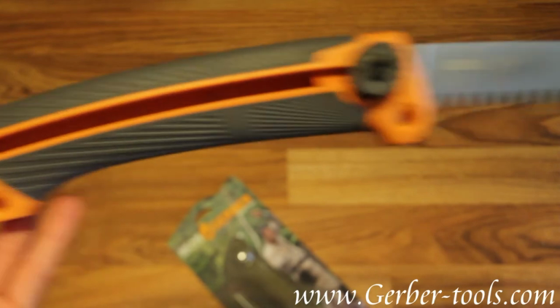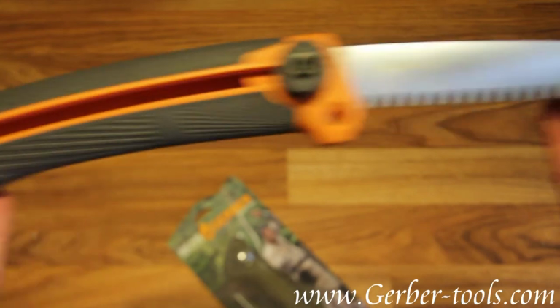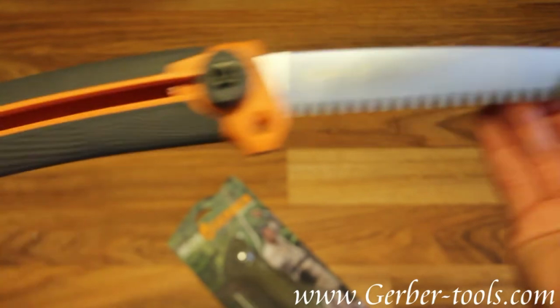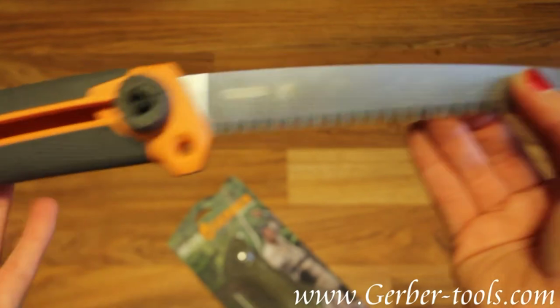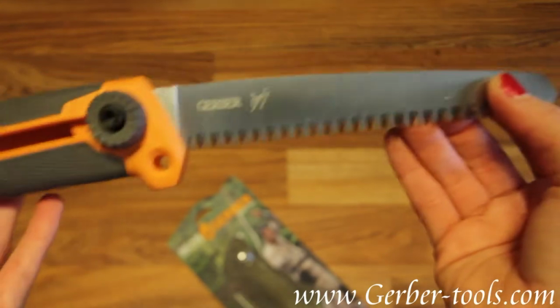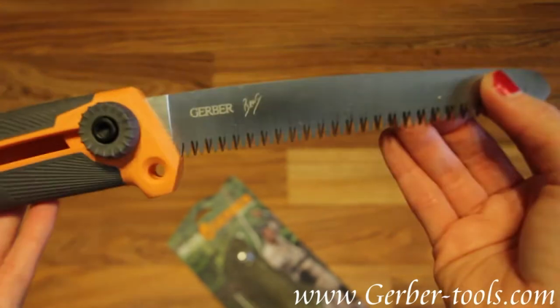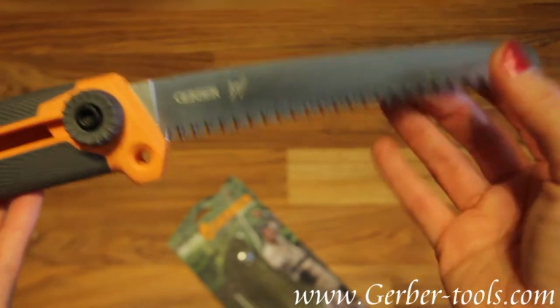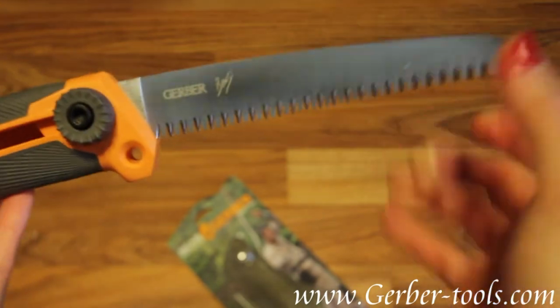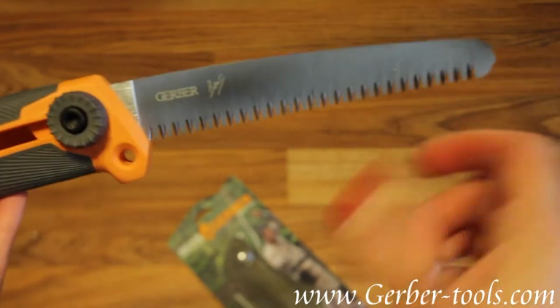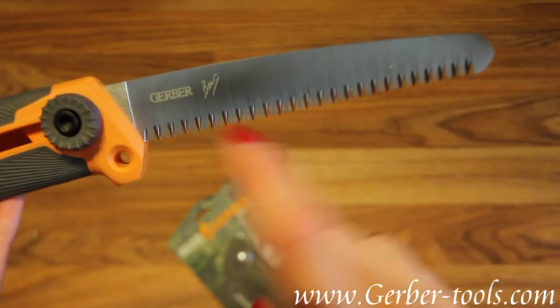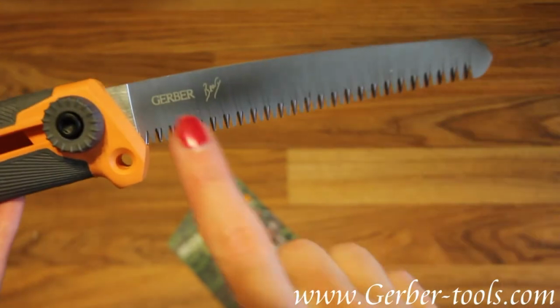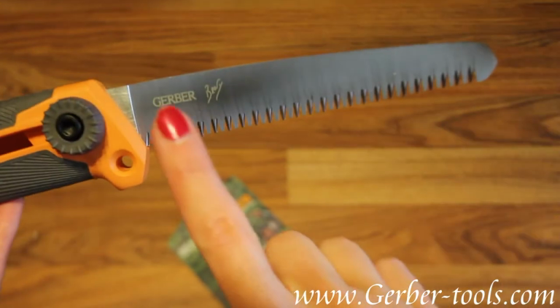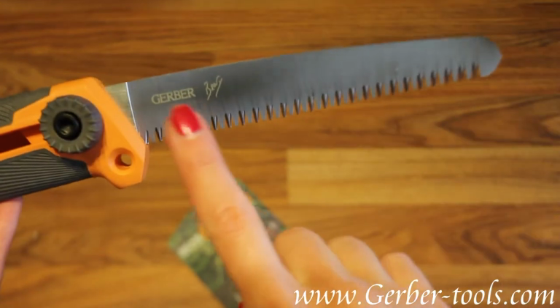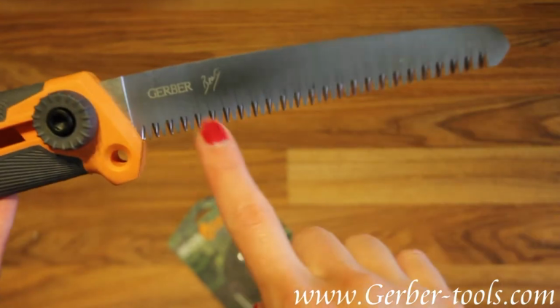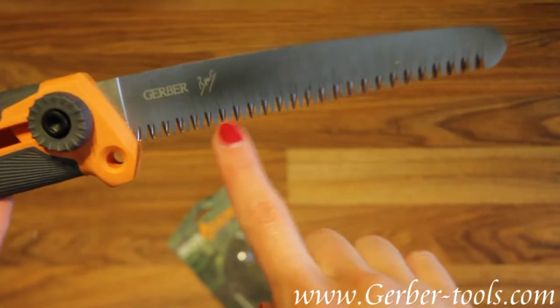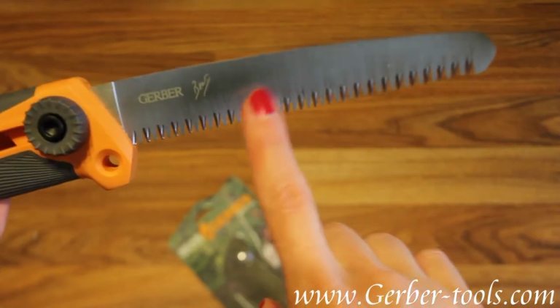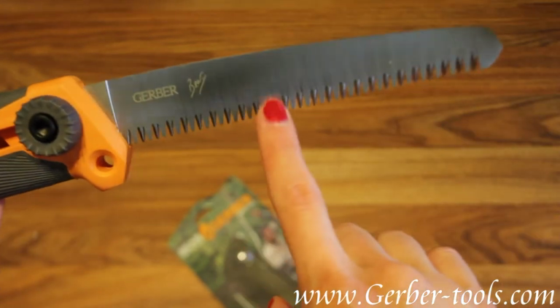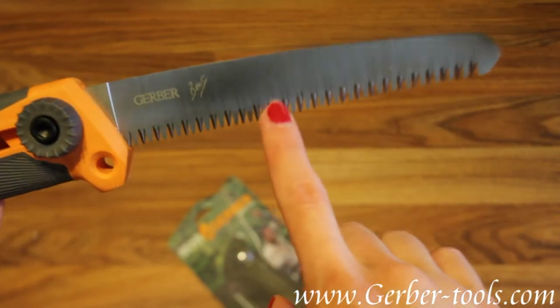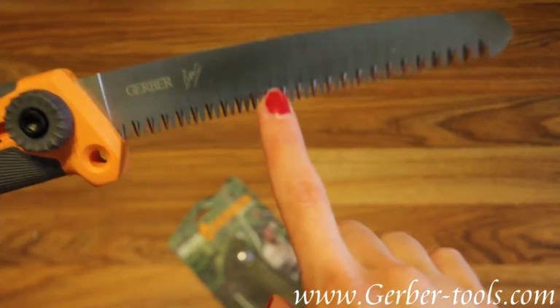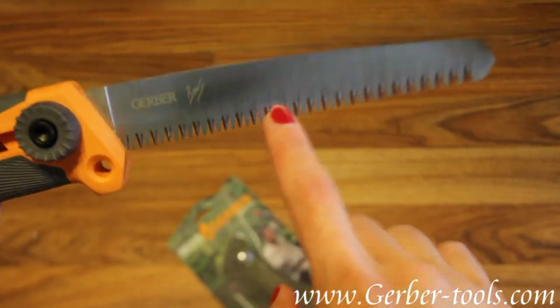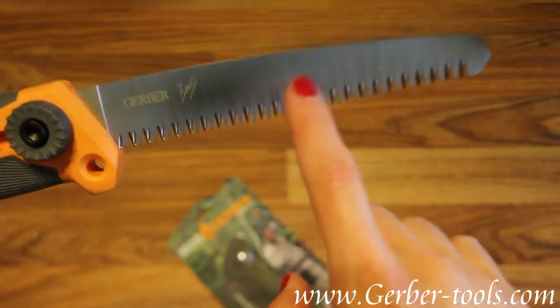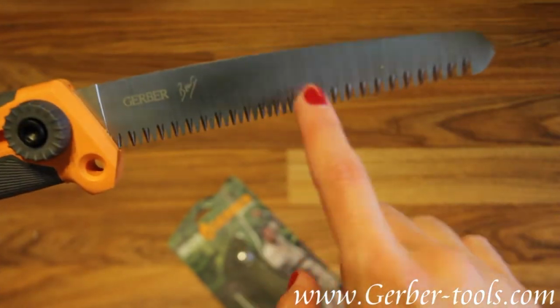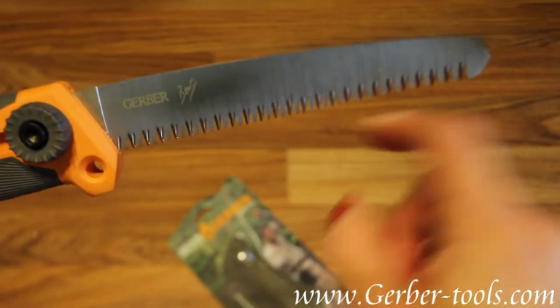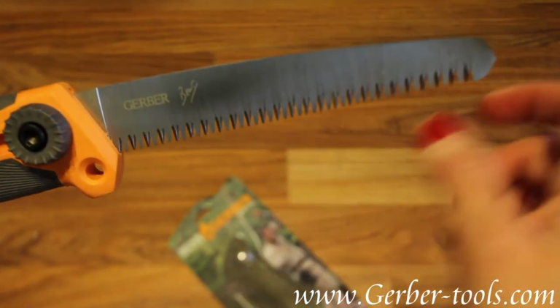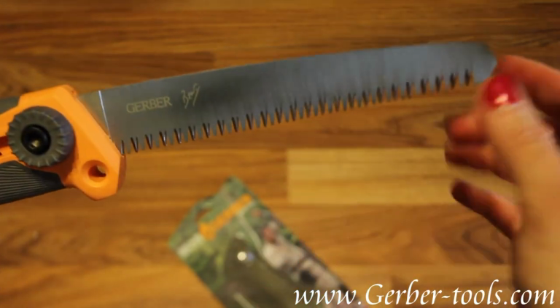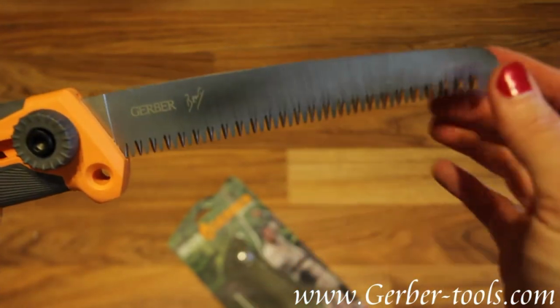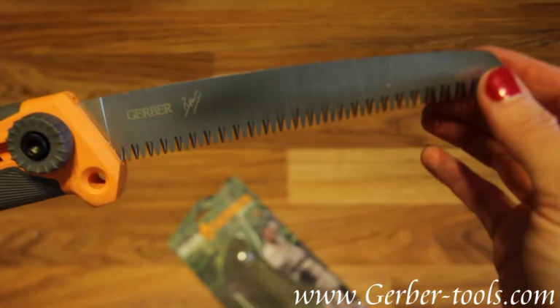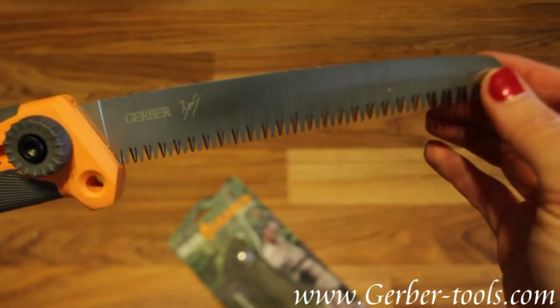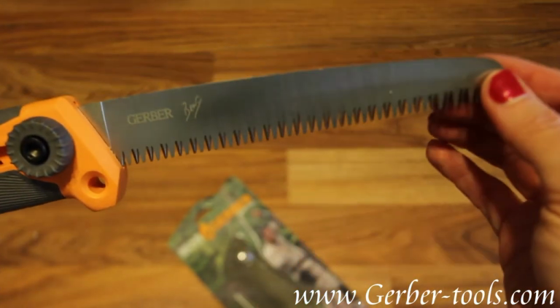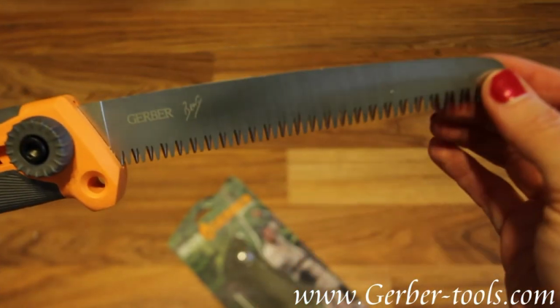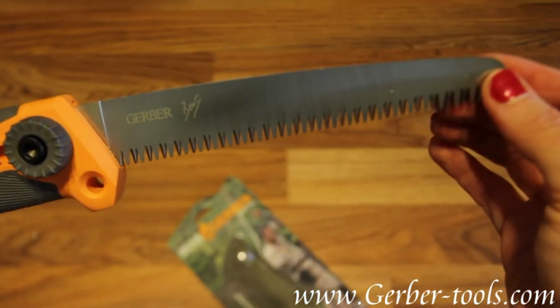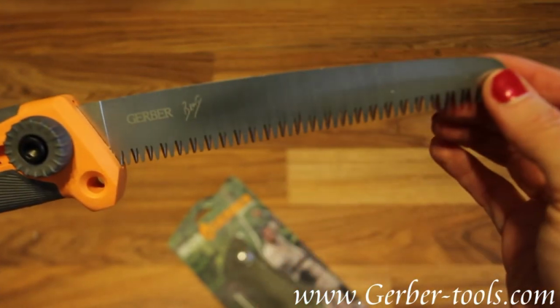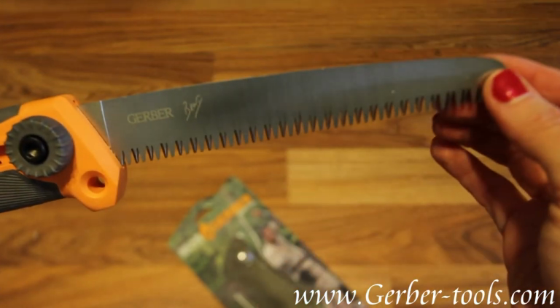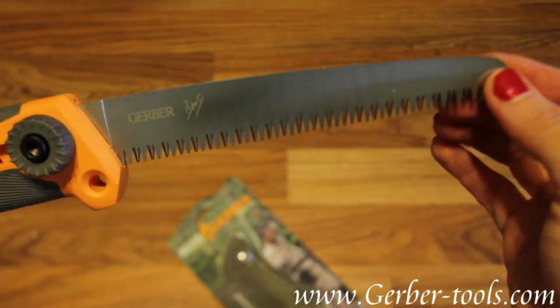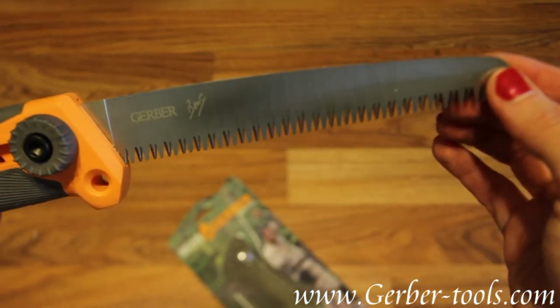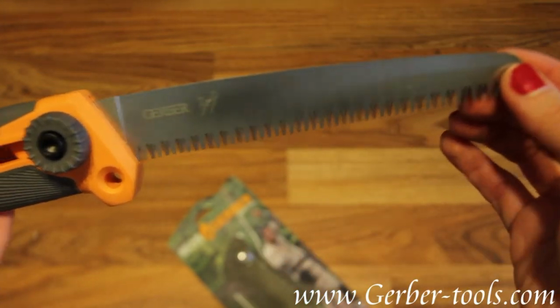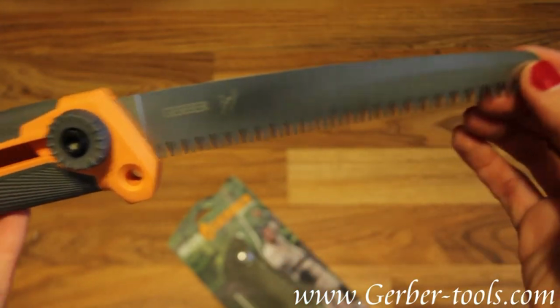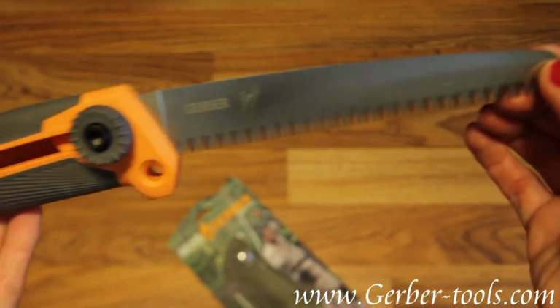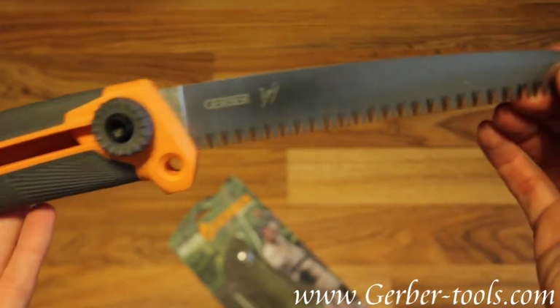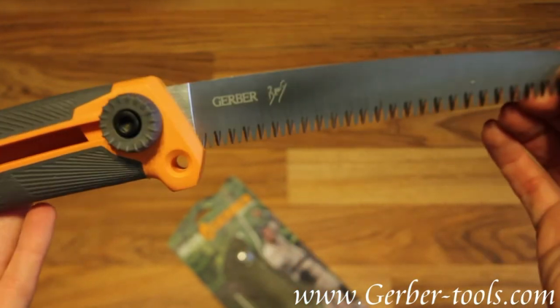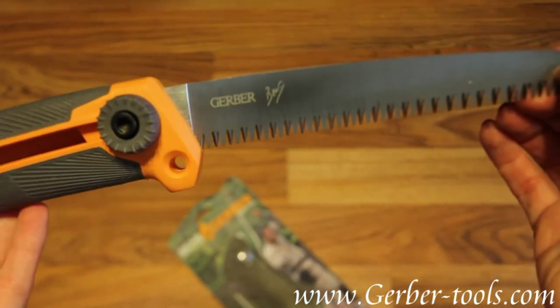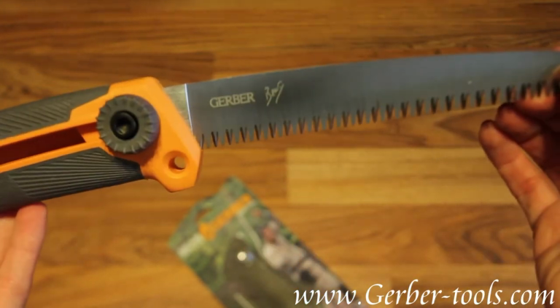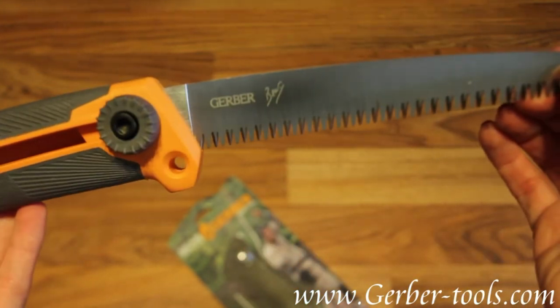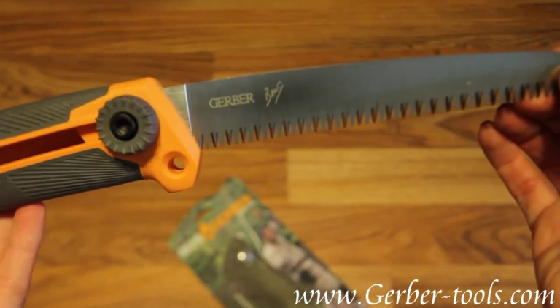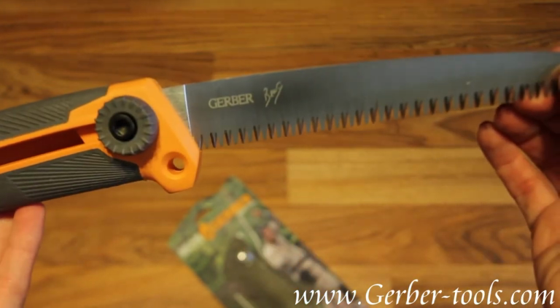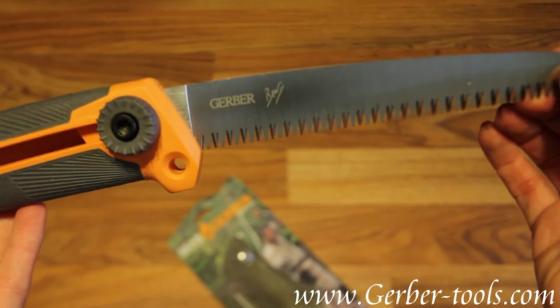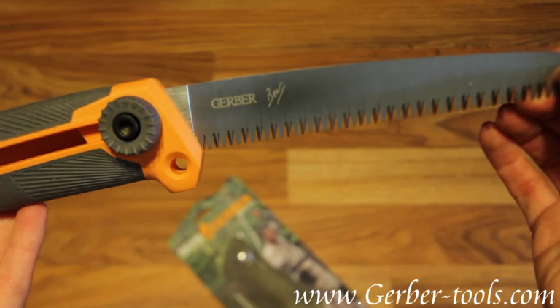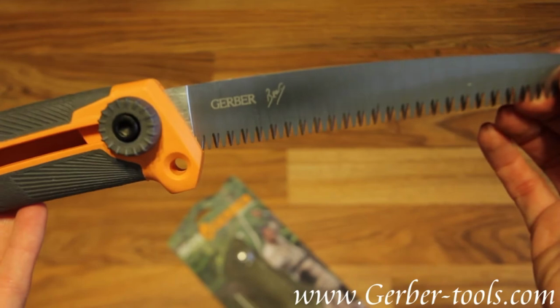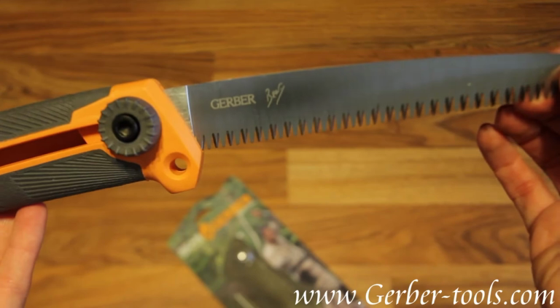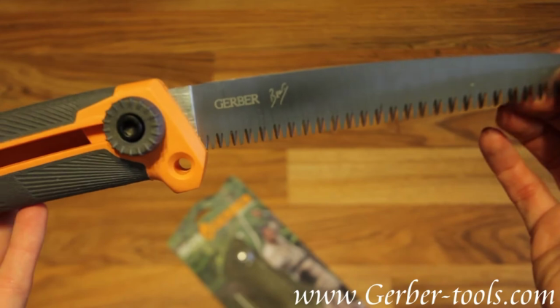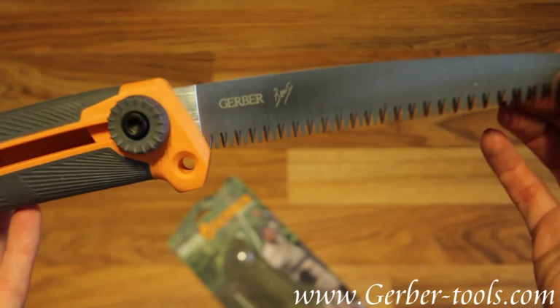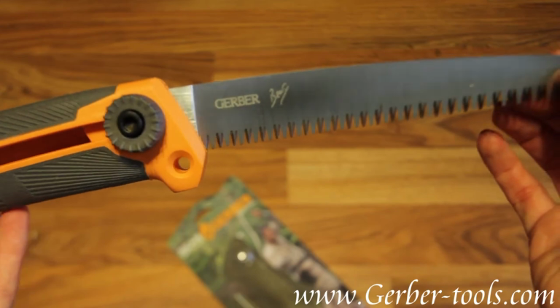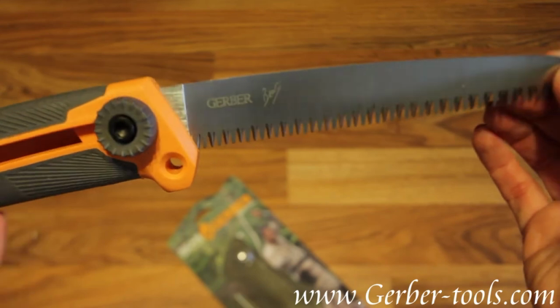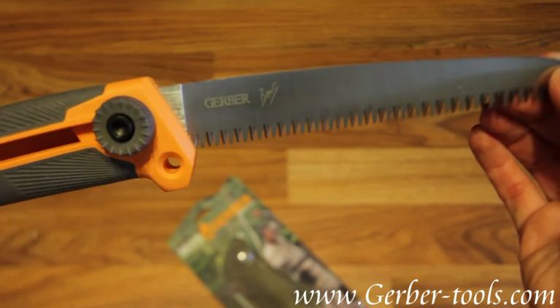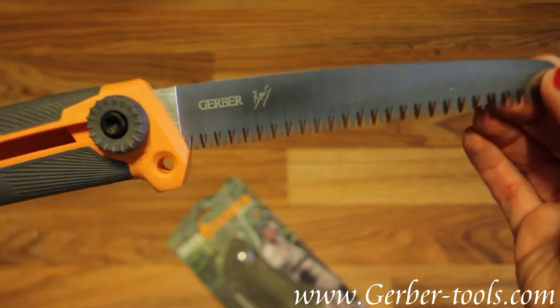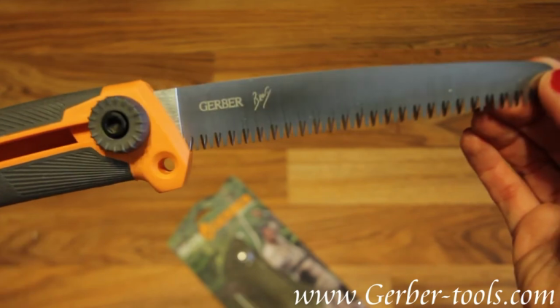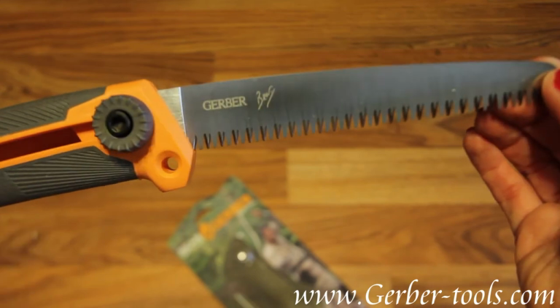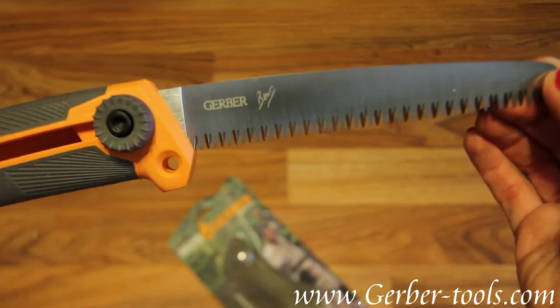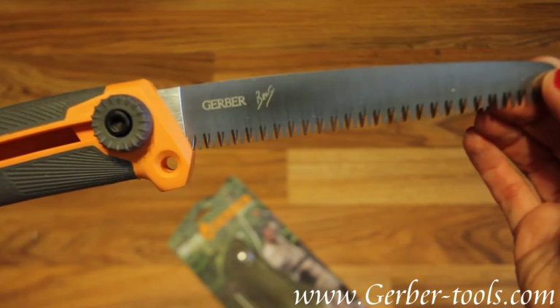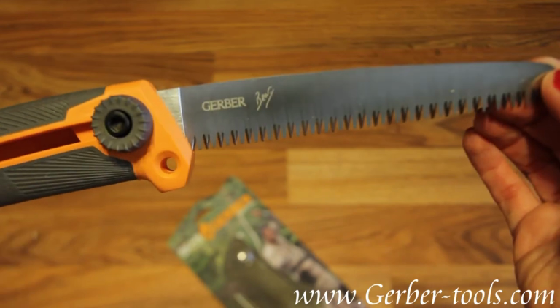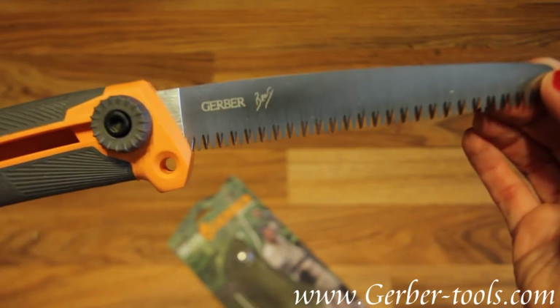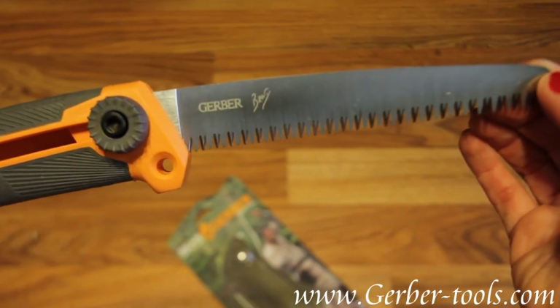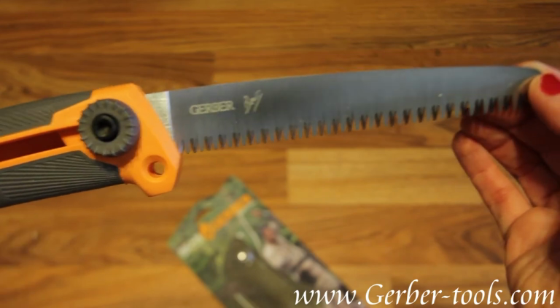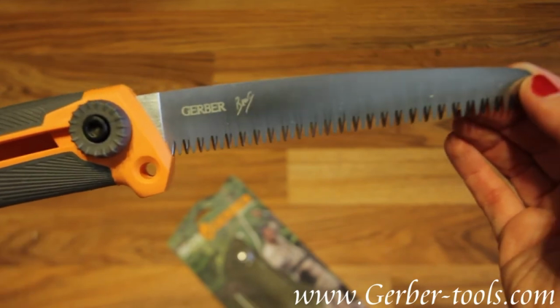Got your coarse teeth blade. Cut through branches and brush.